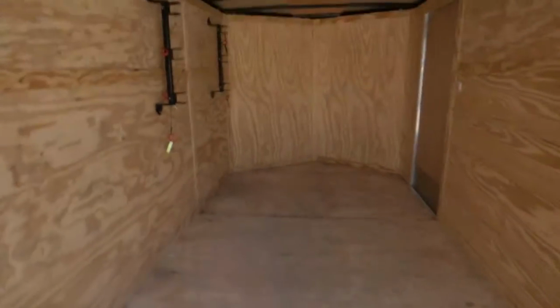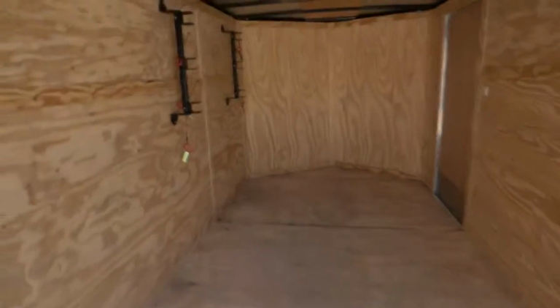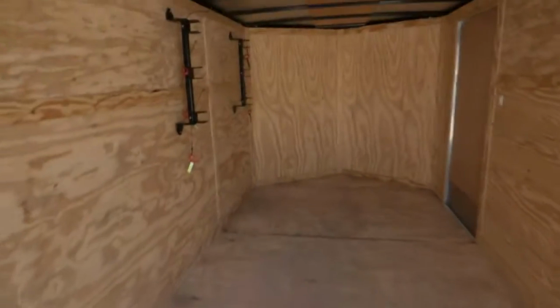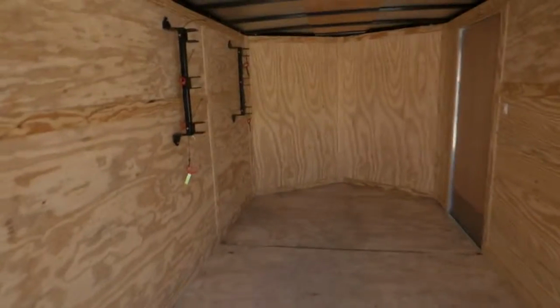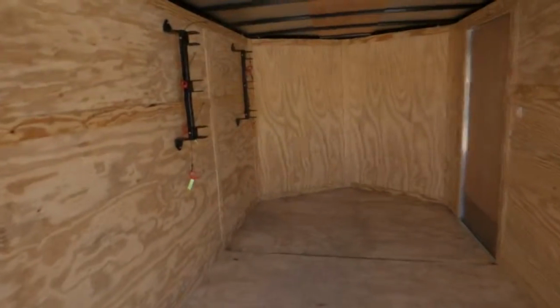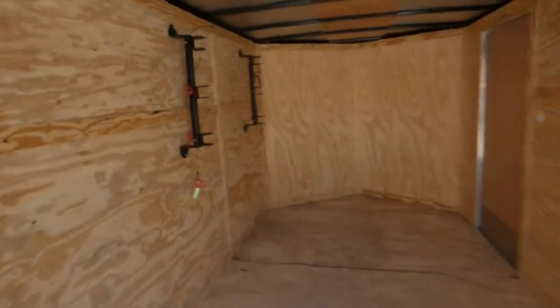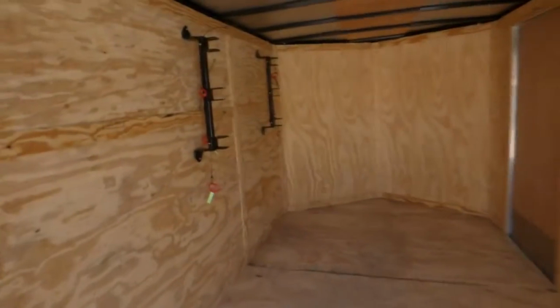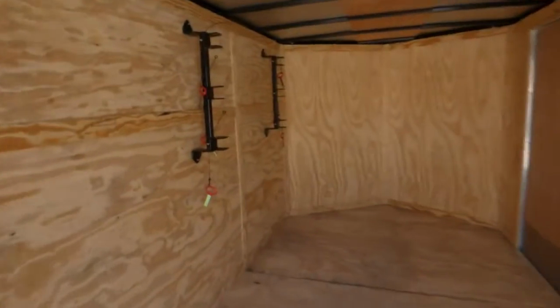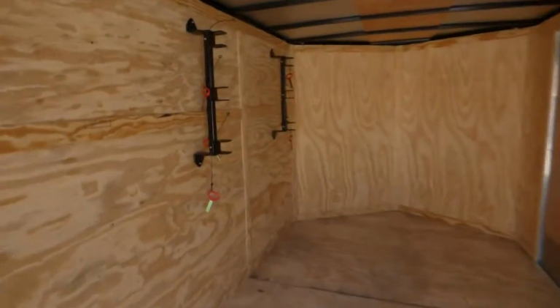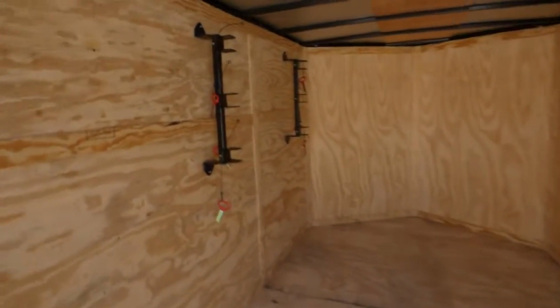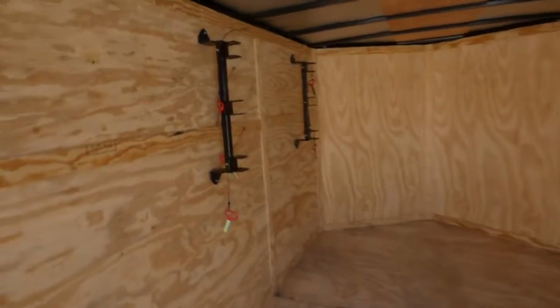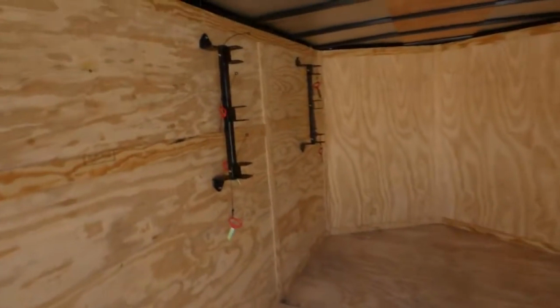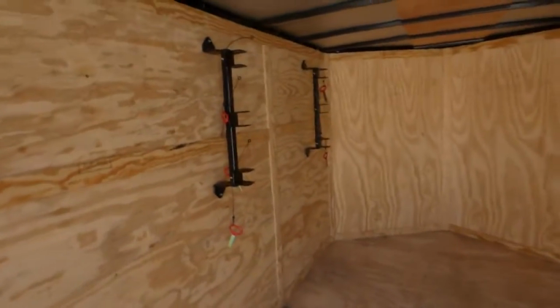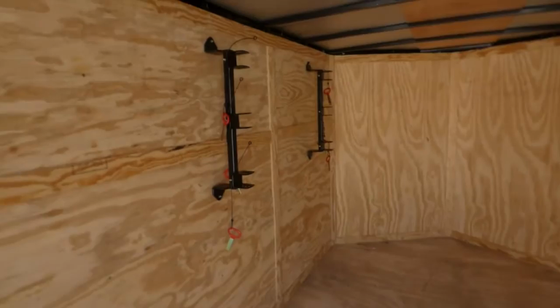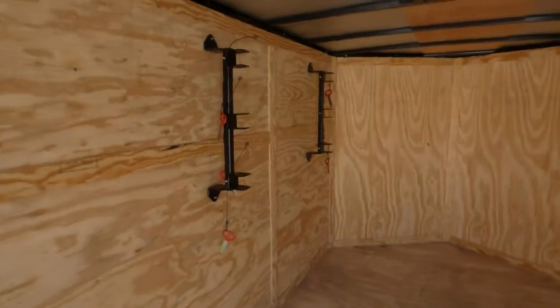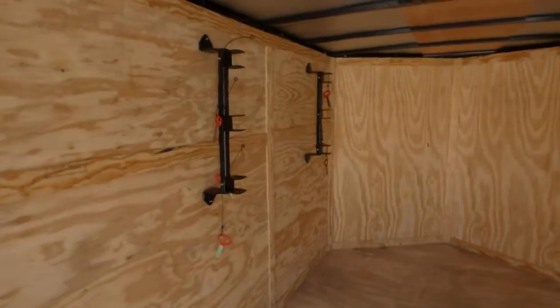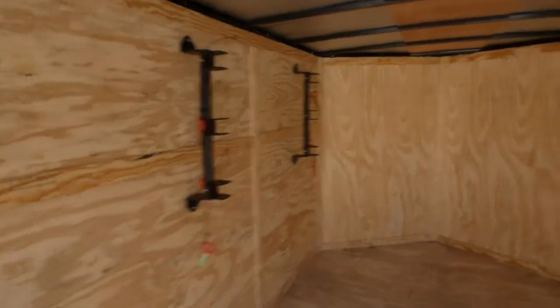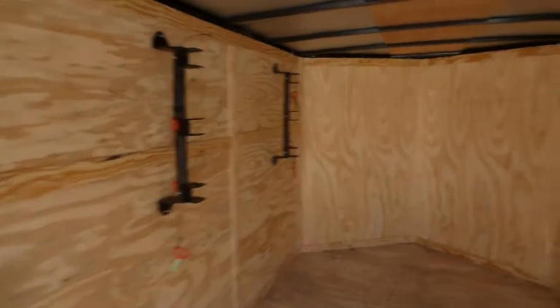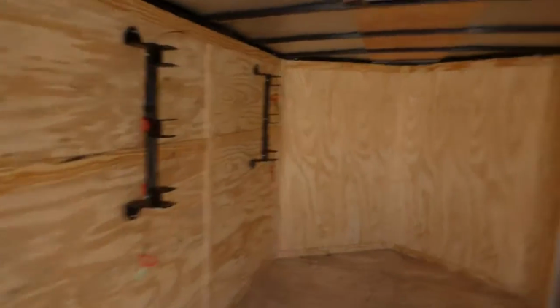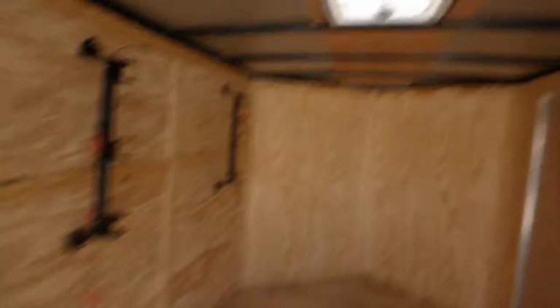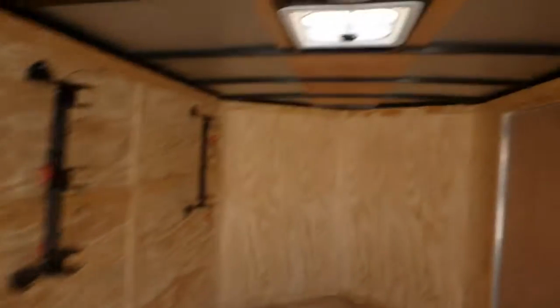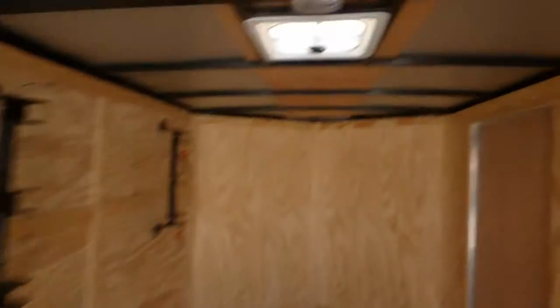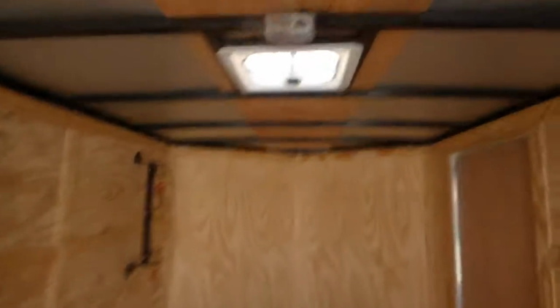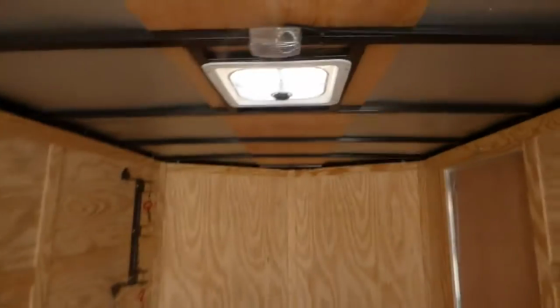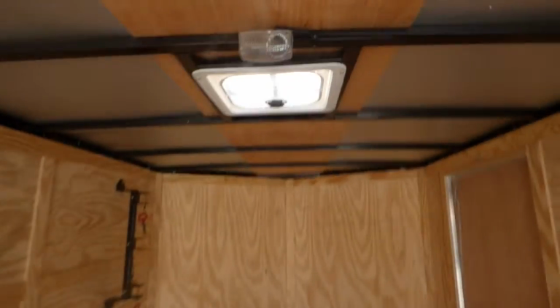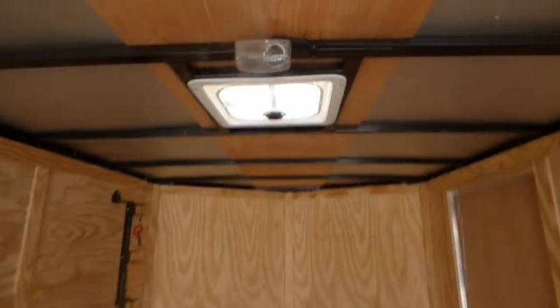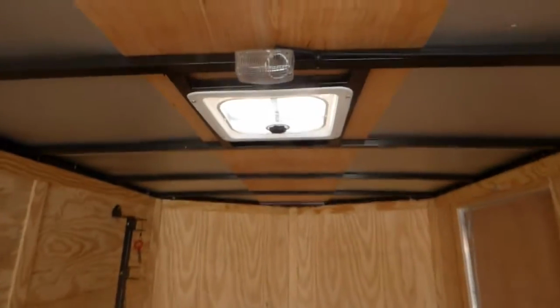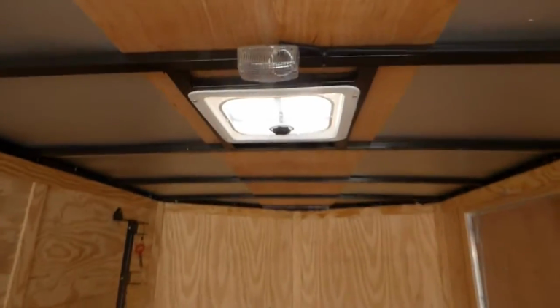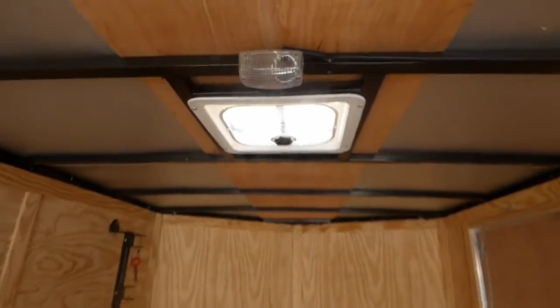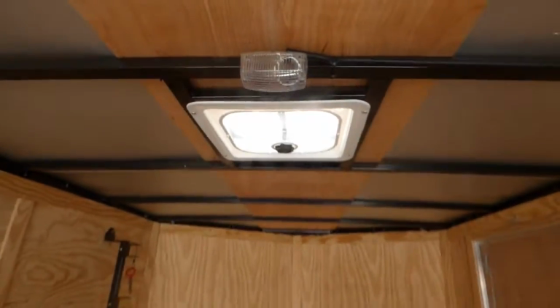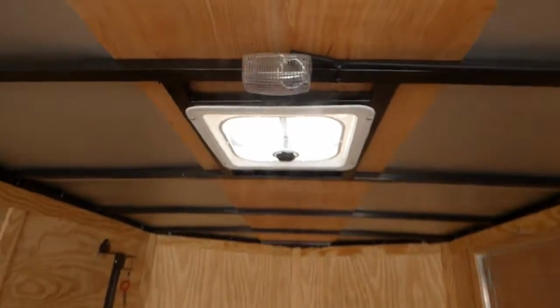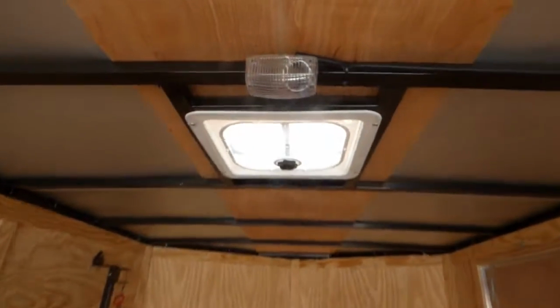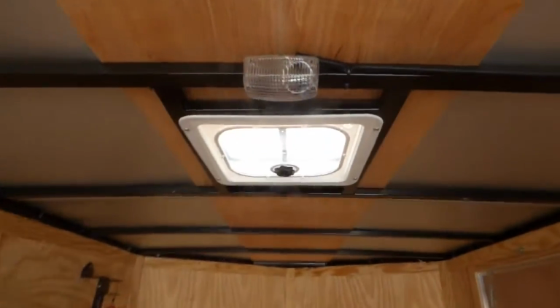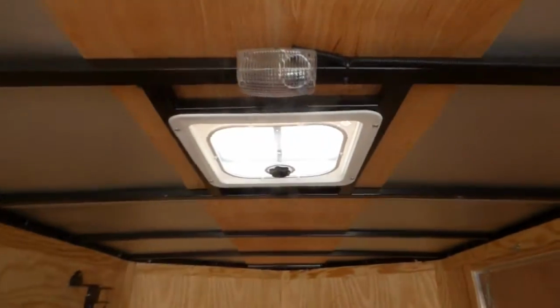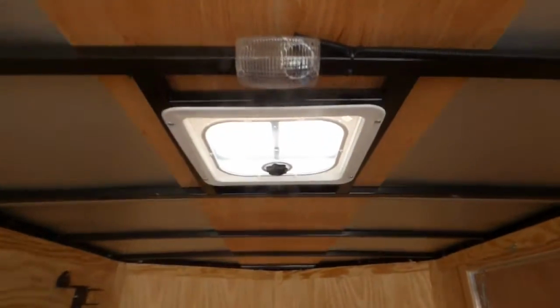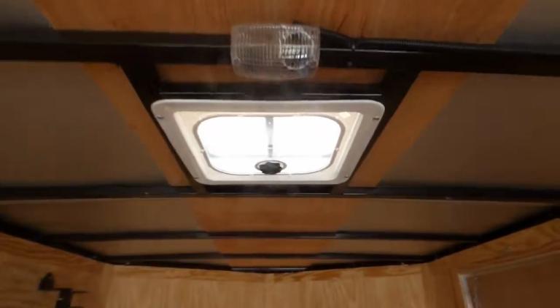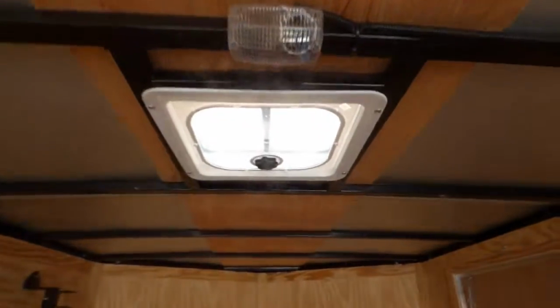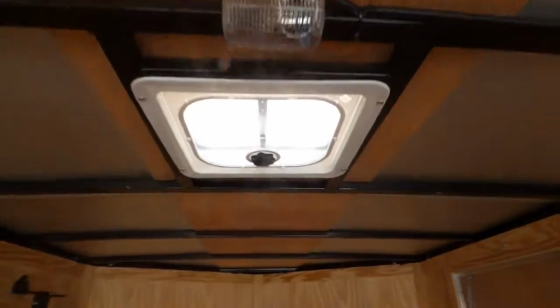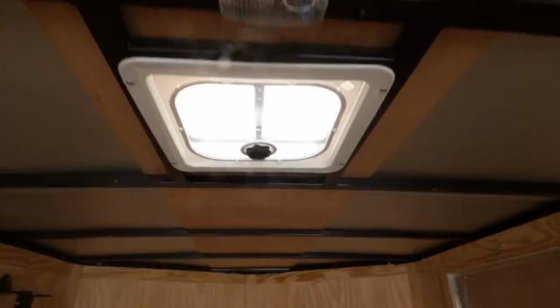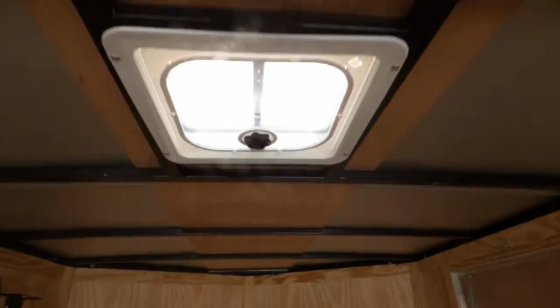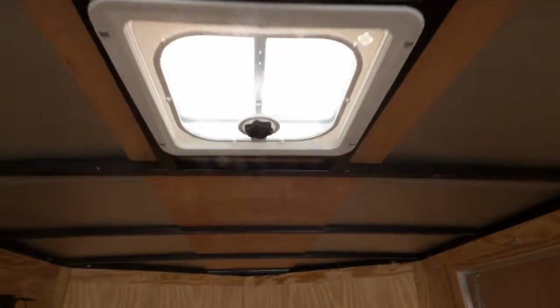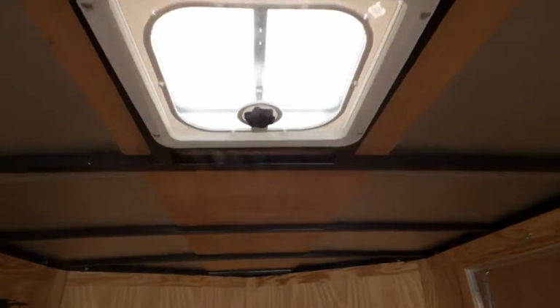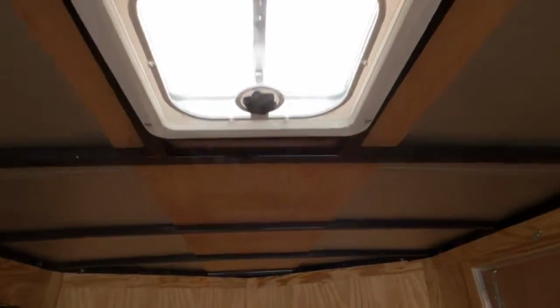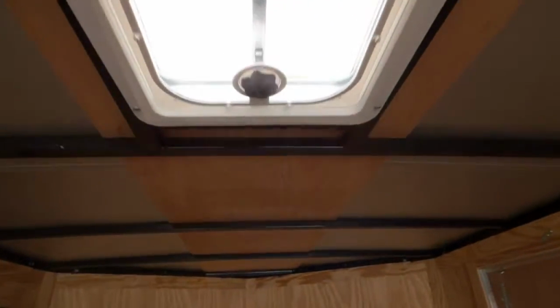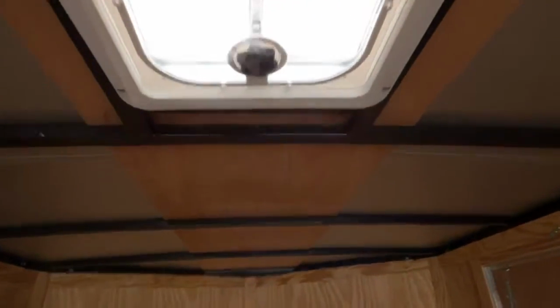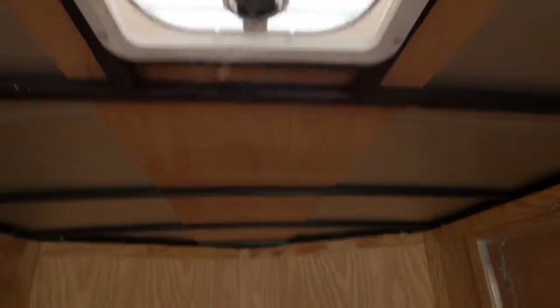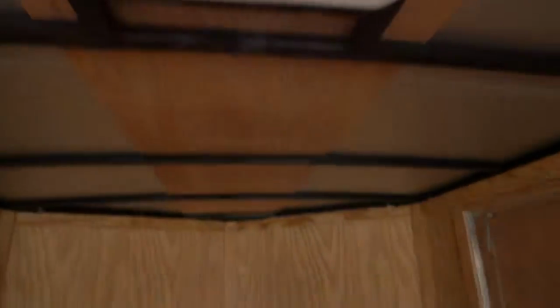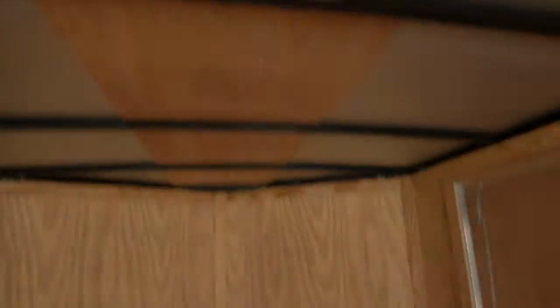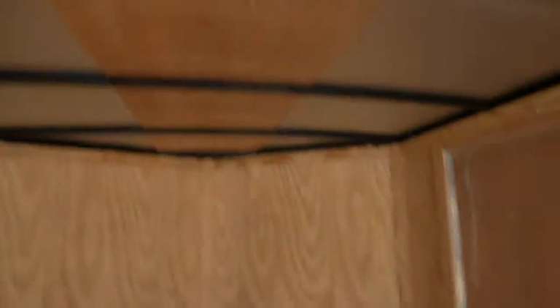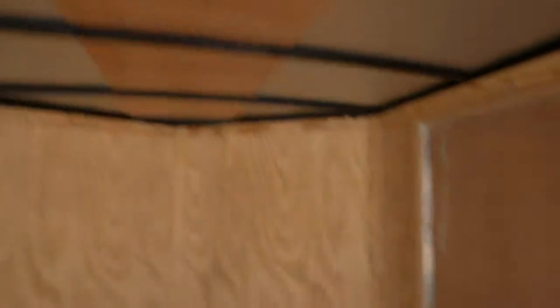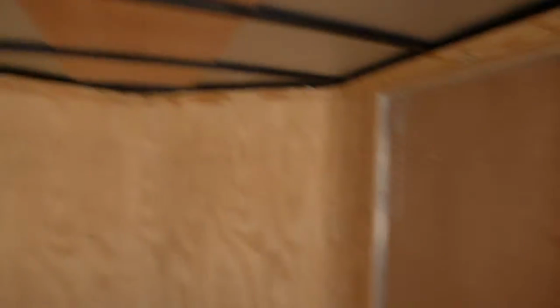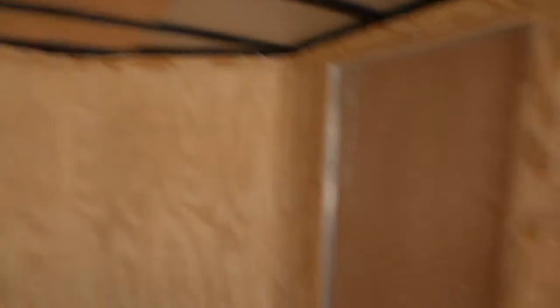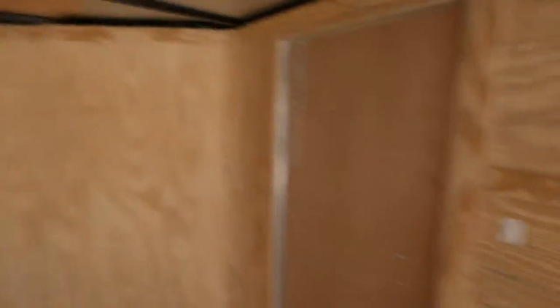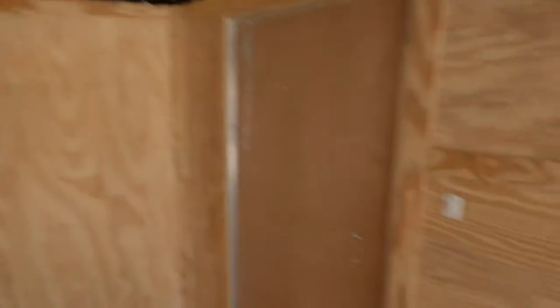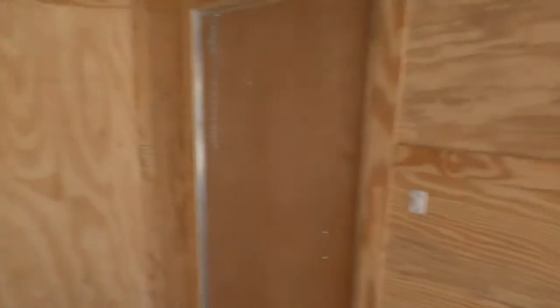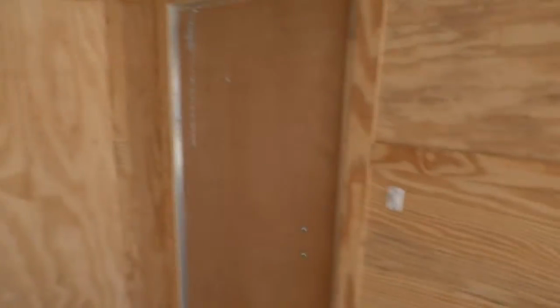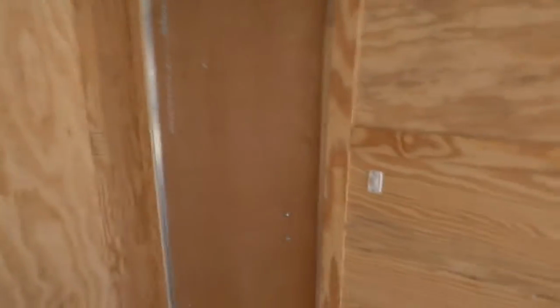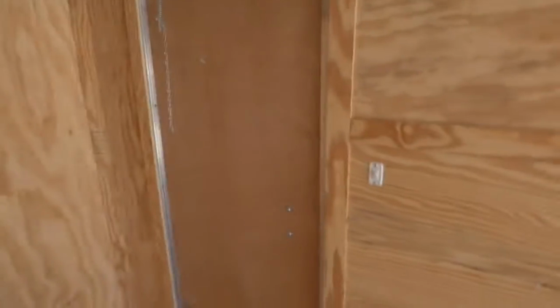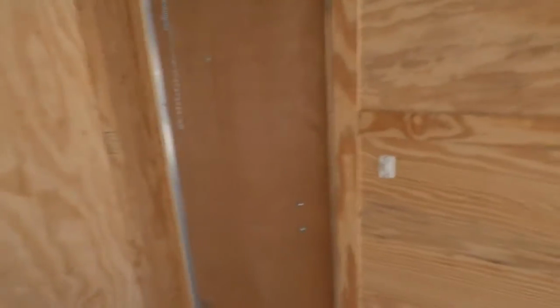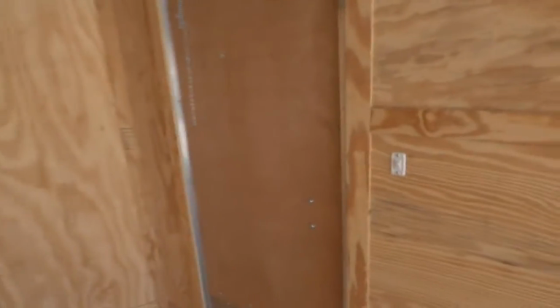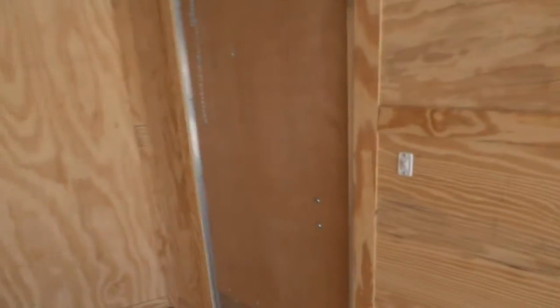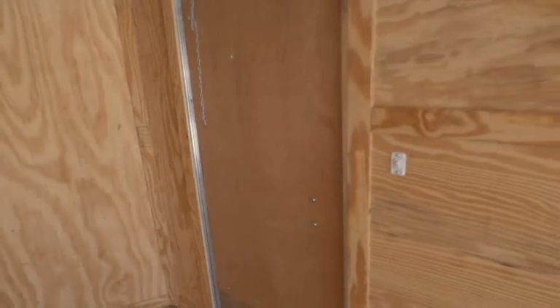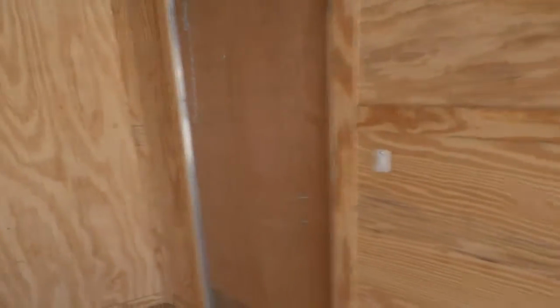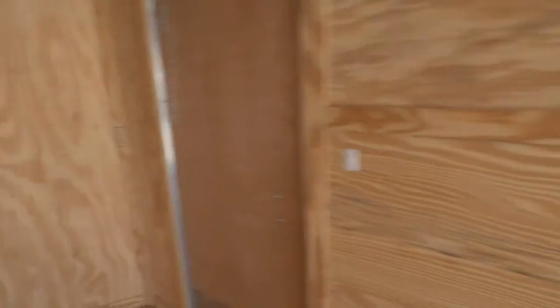A set of string trimmer racks that holds three. It has a dome light and a roof vent and an on-off switch by the door.